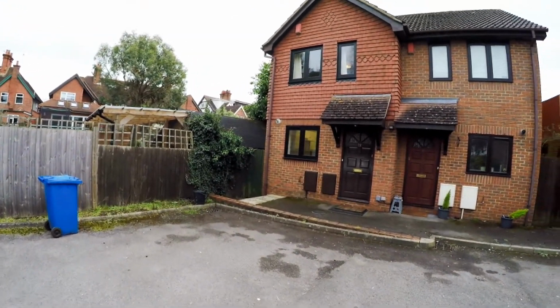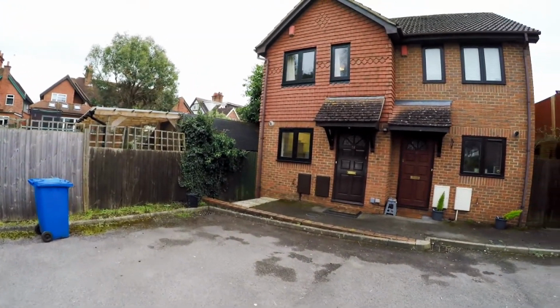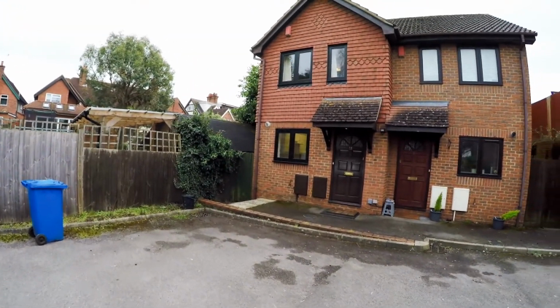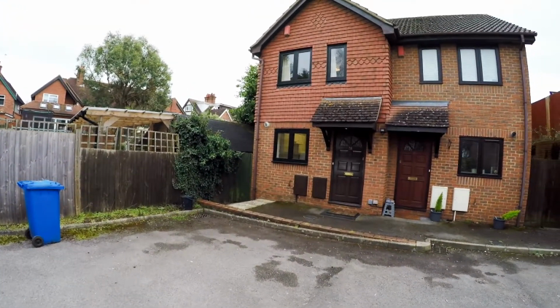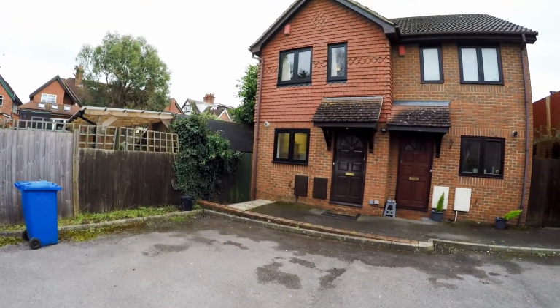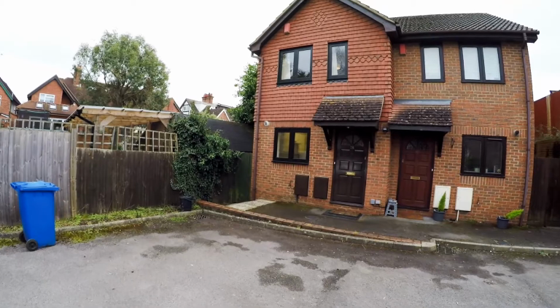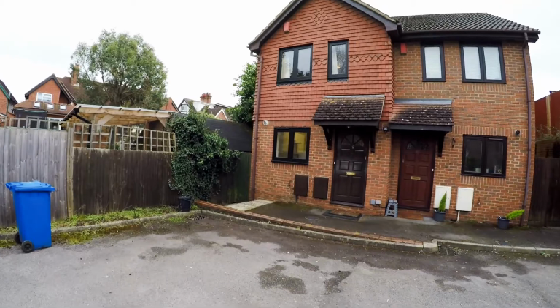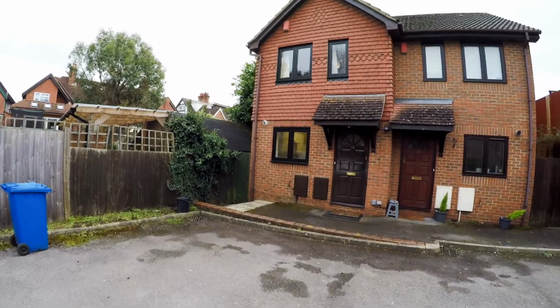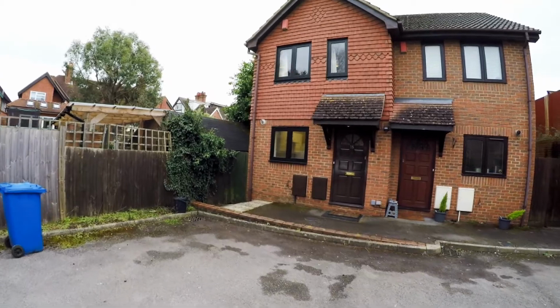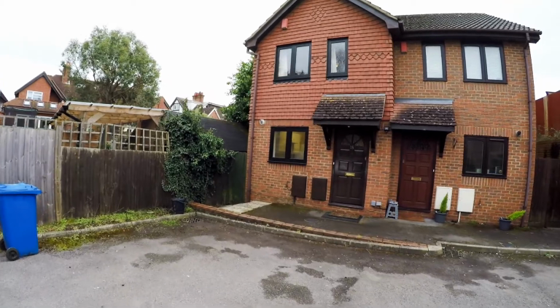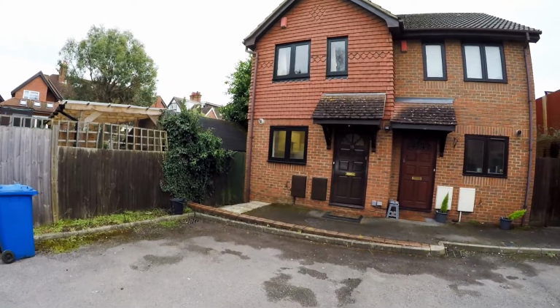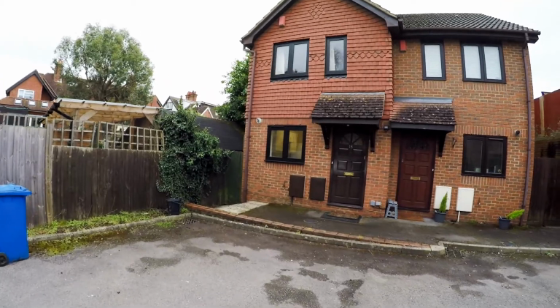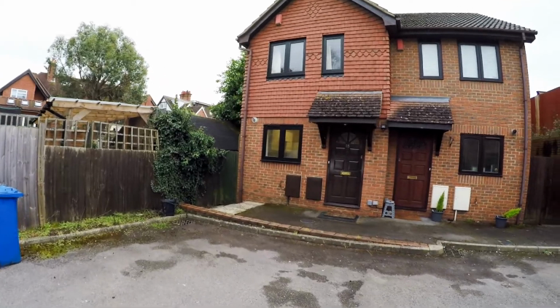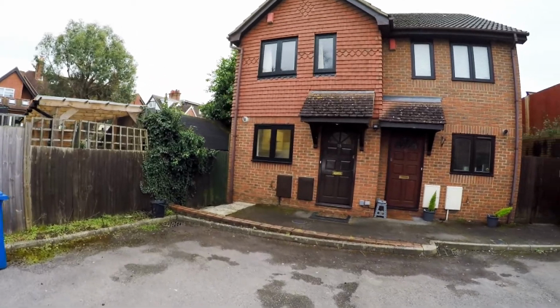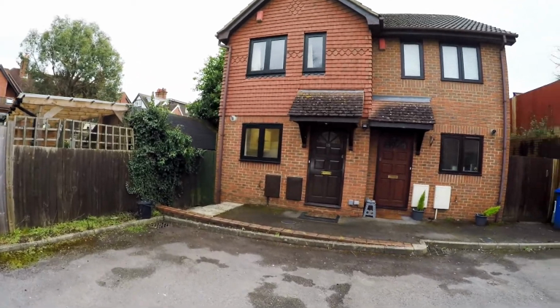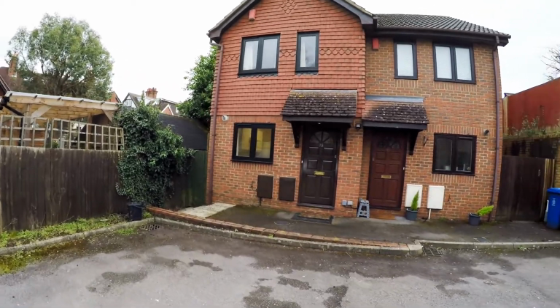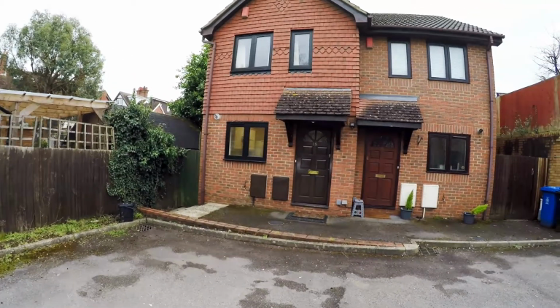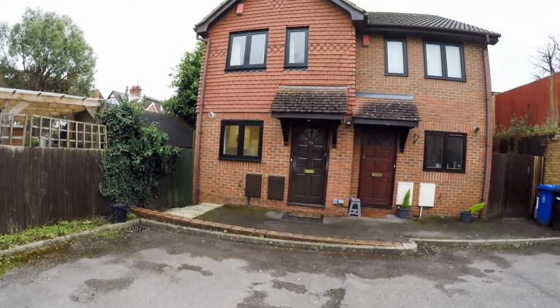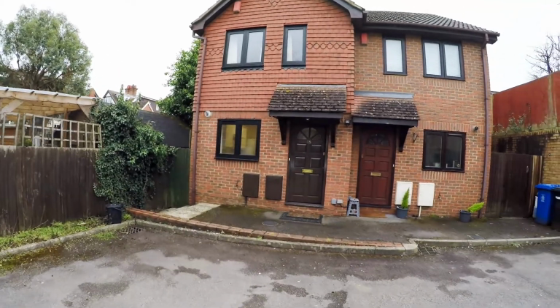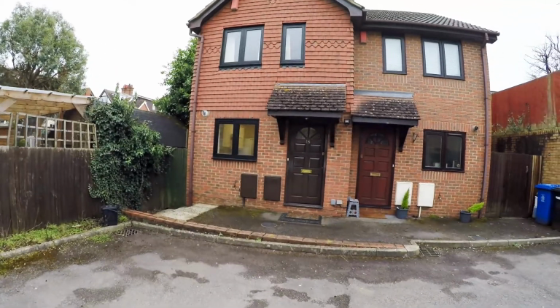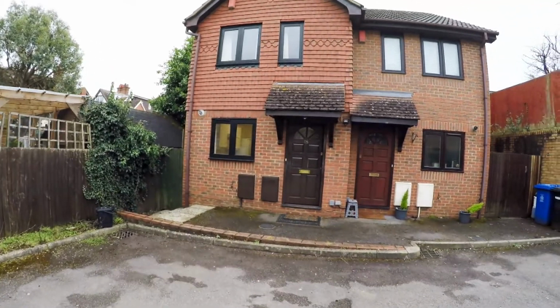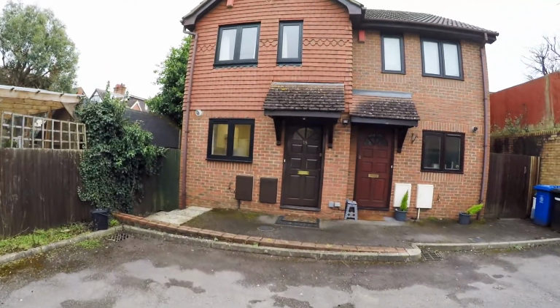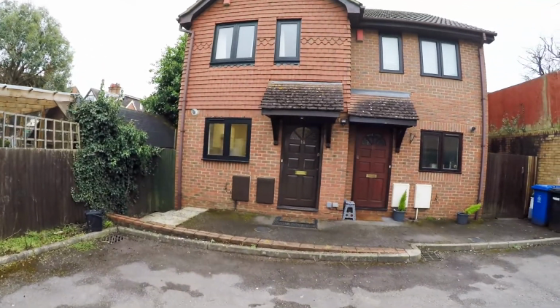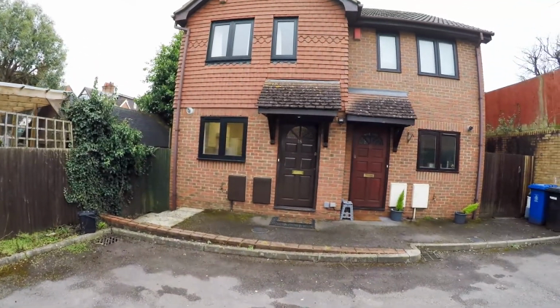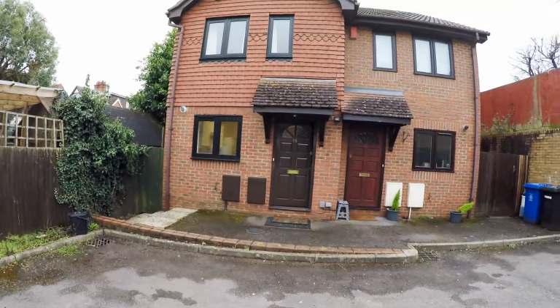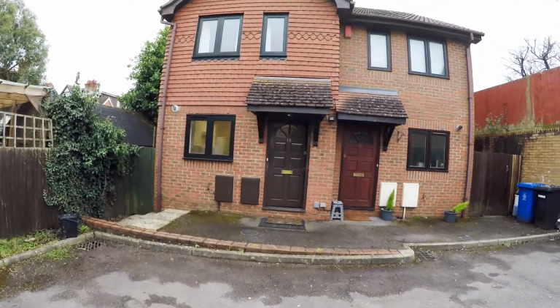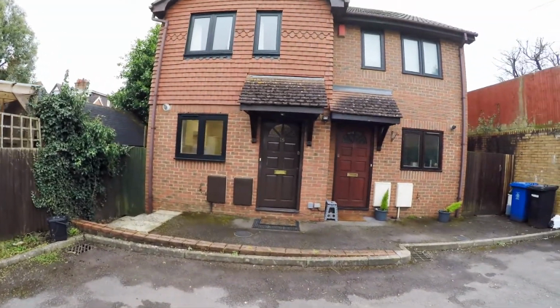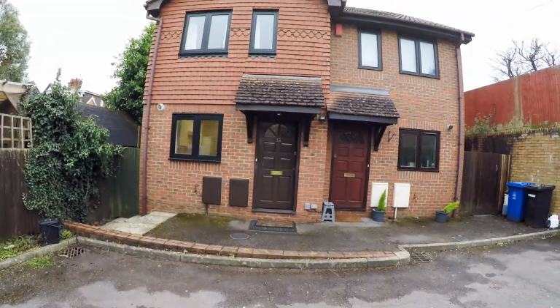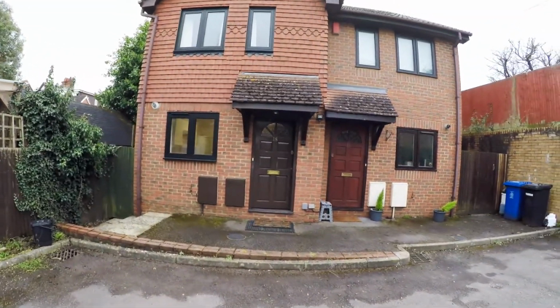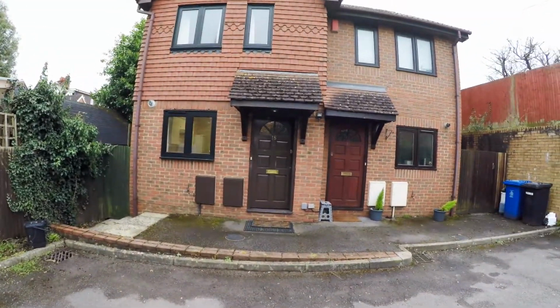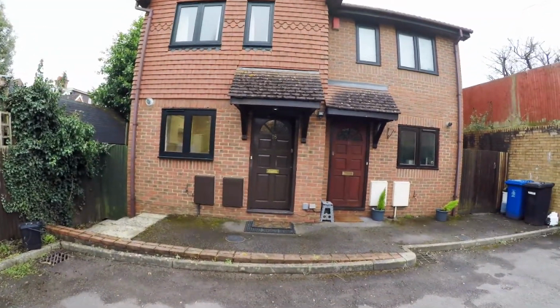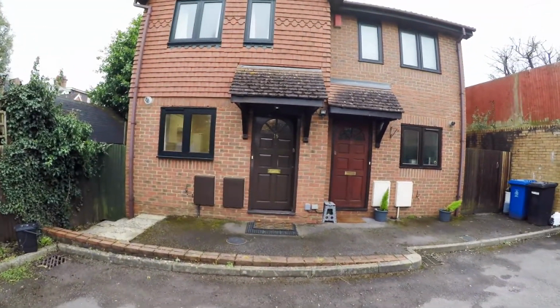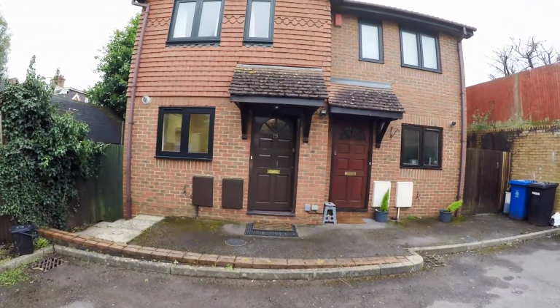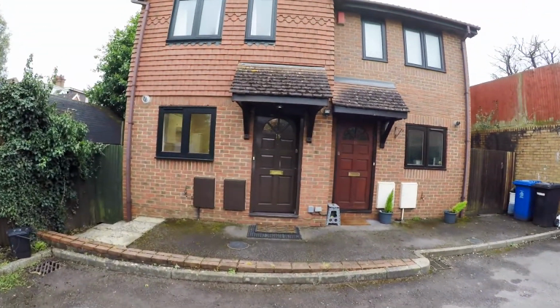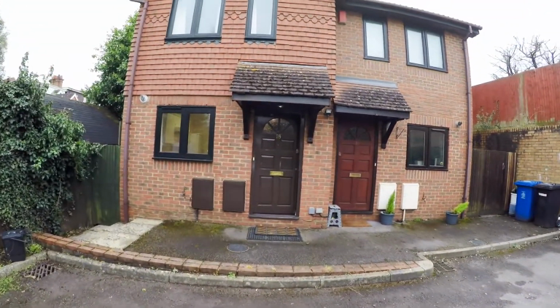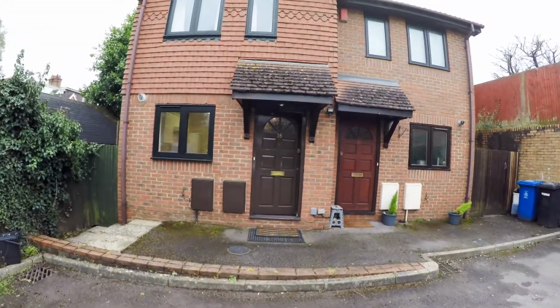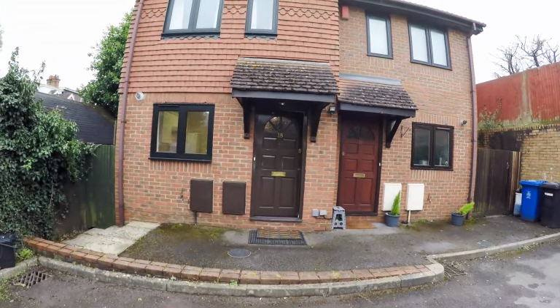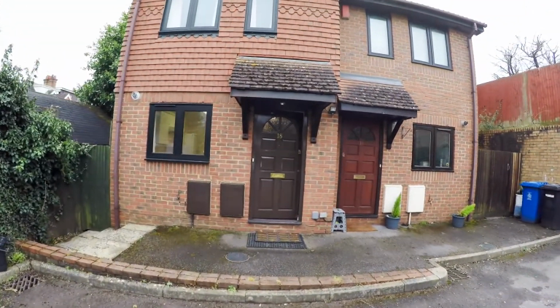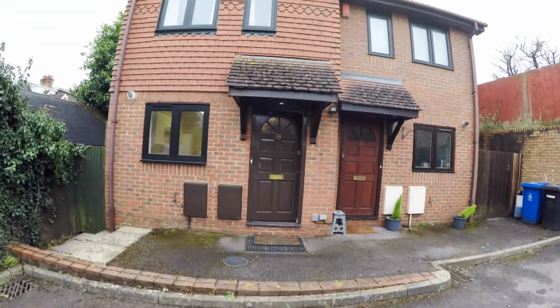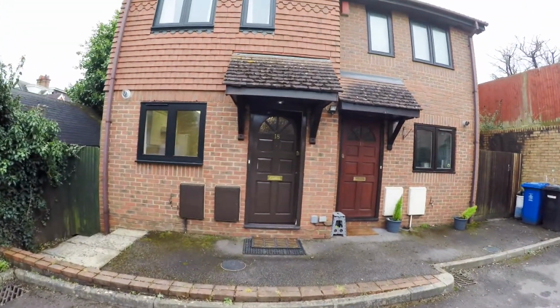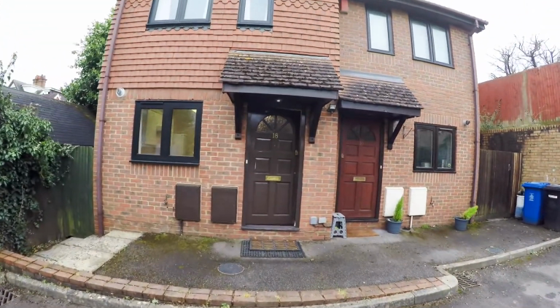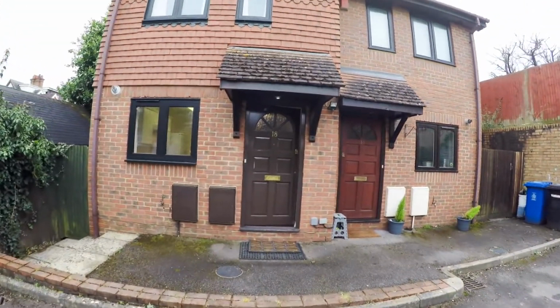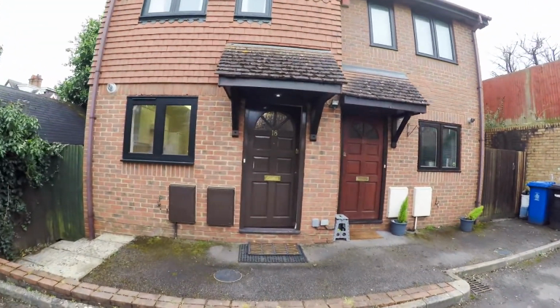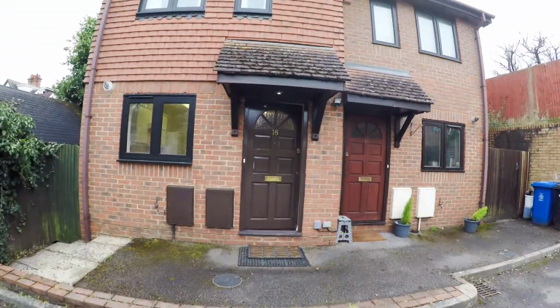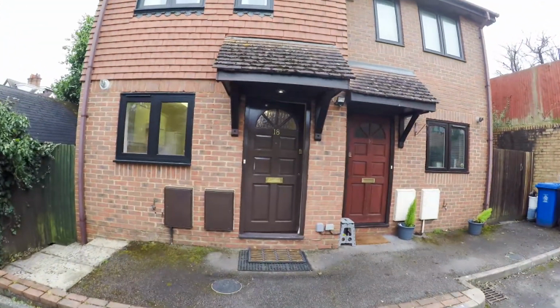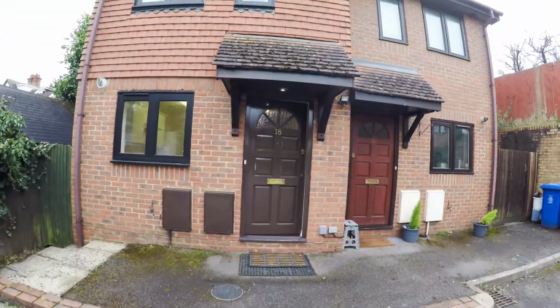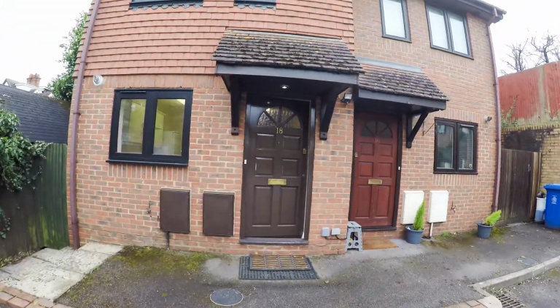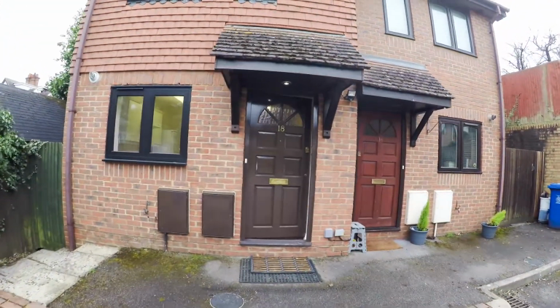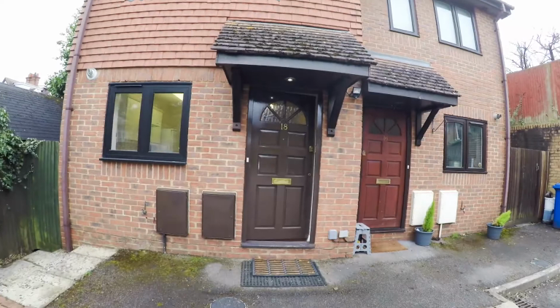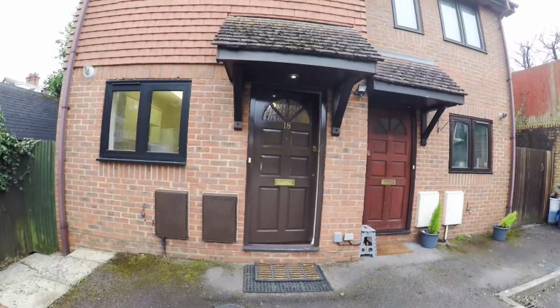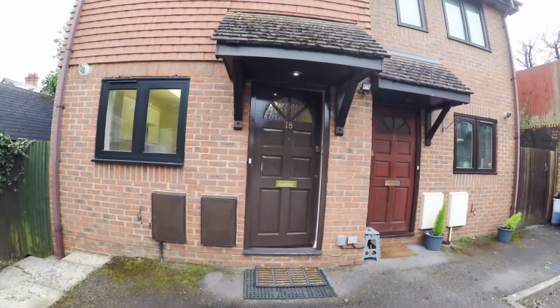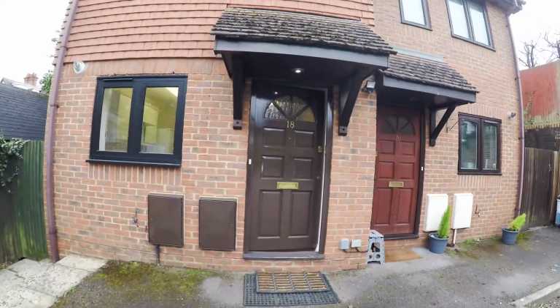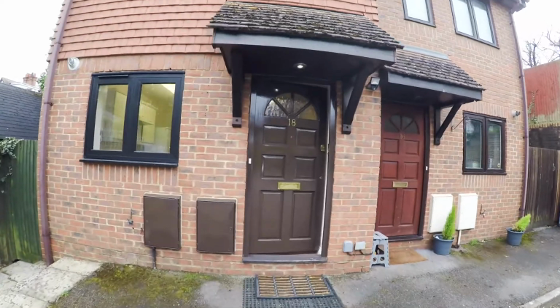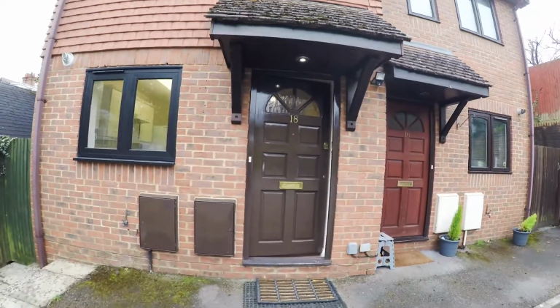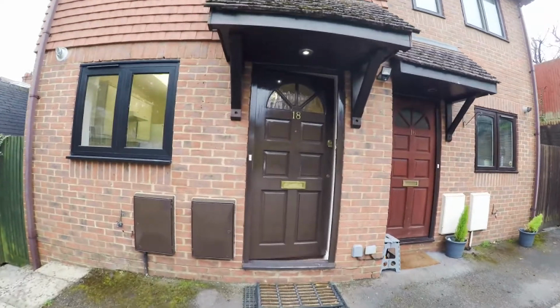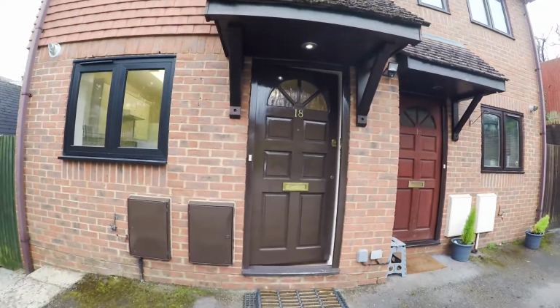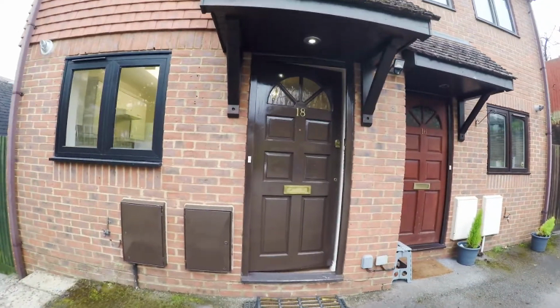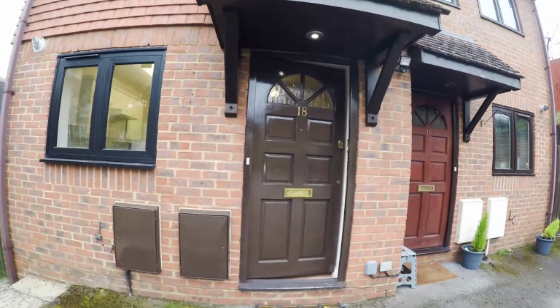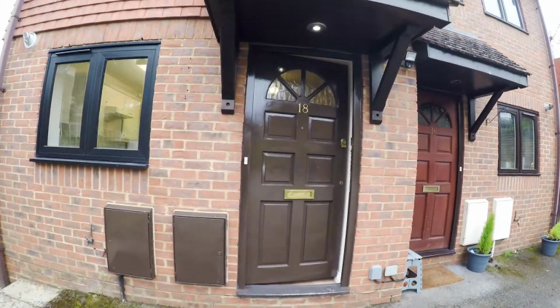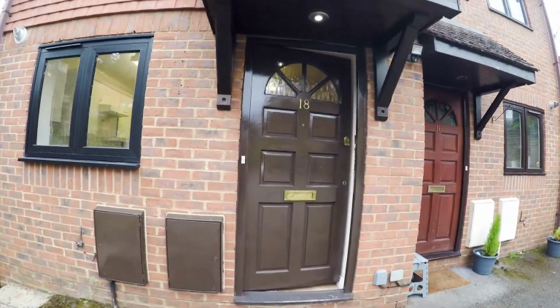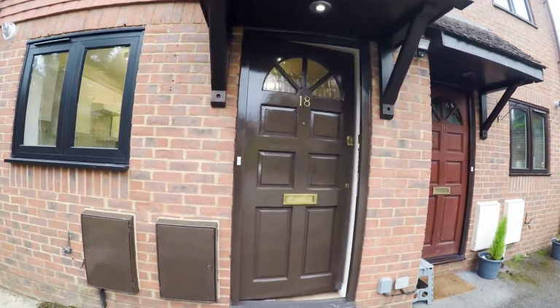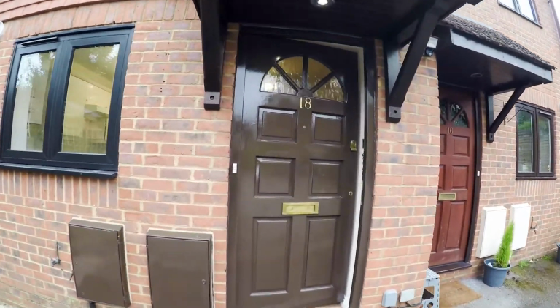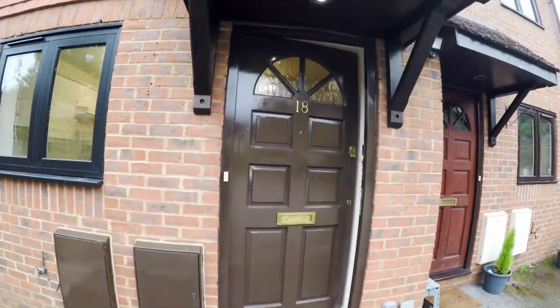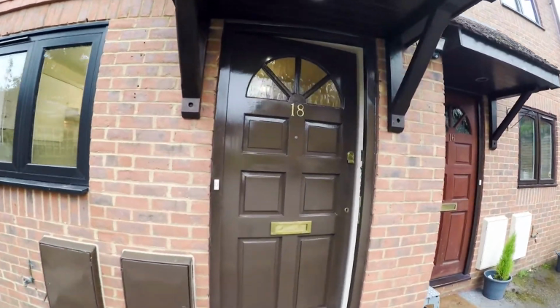As you can see, we've got plenty of parking outside, these being just the two semis that are down this little end of the development.